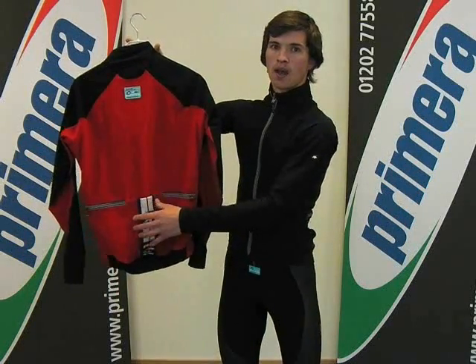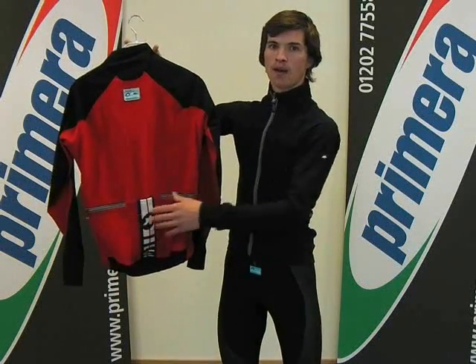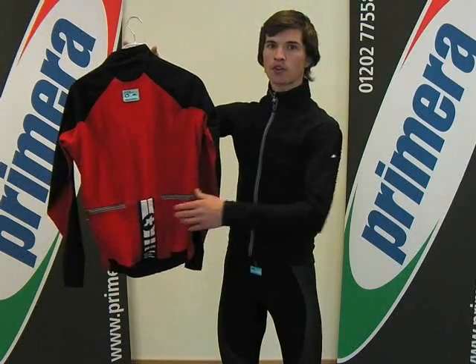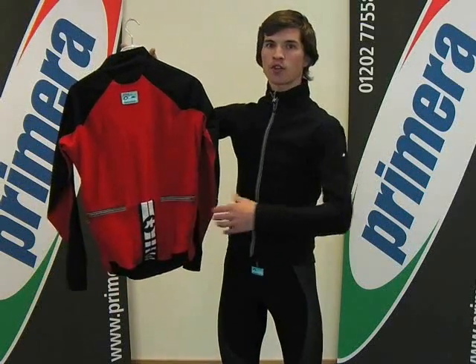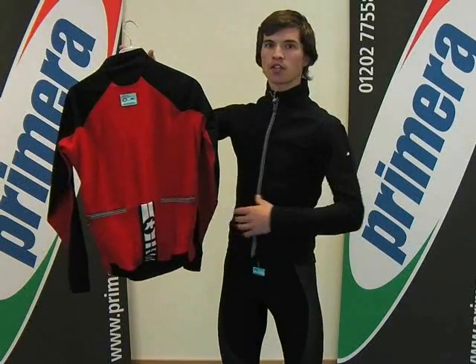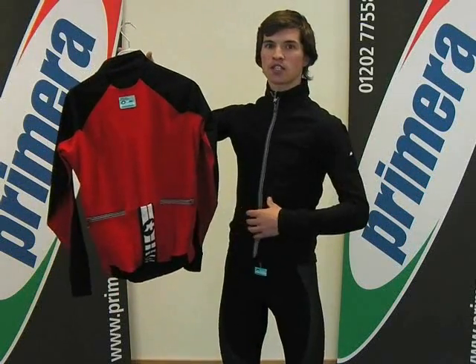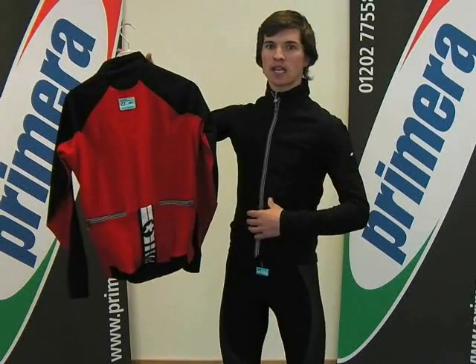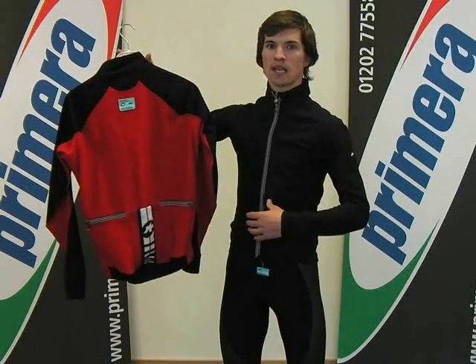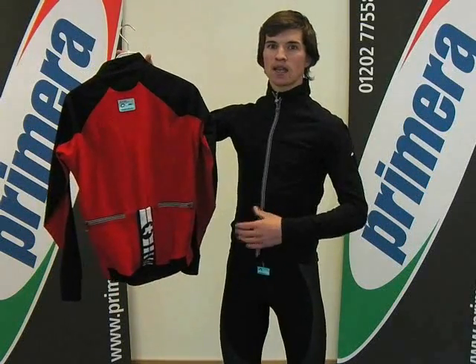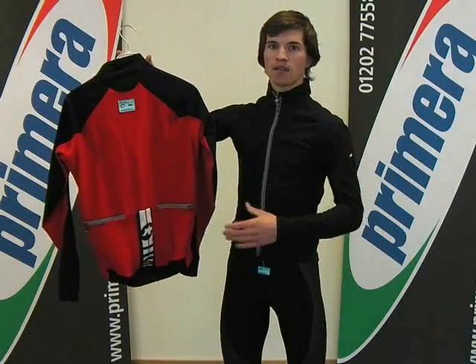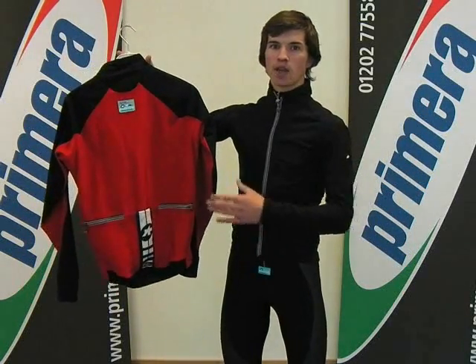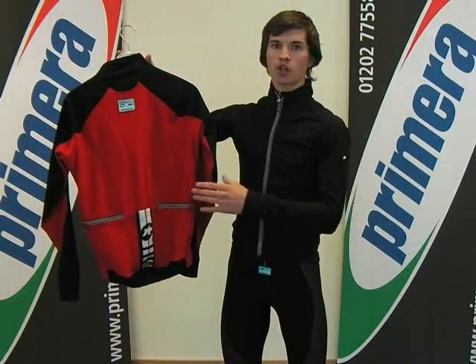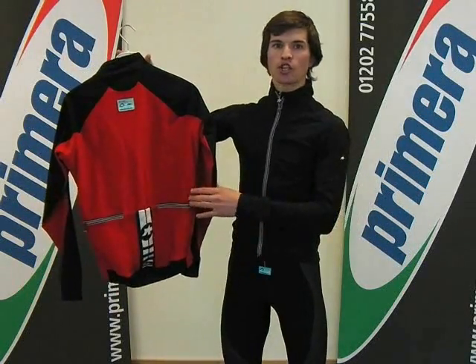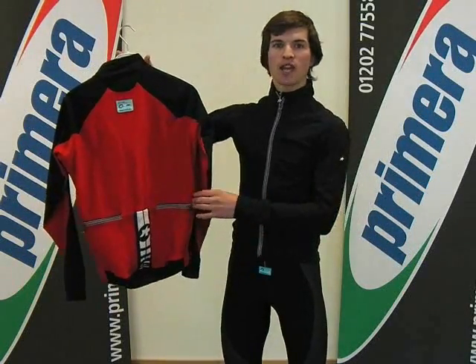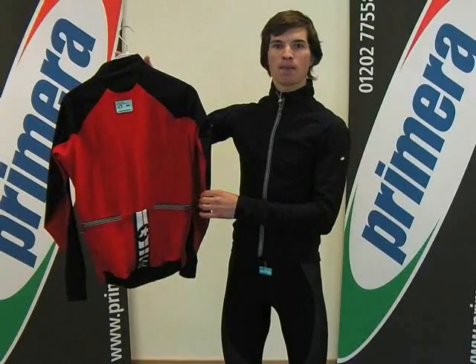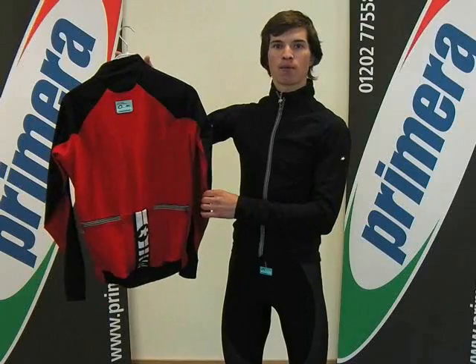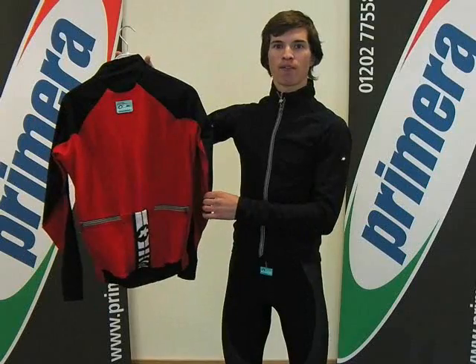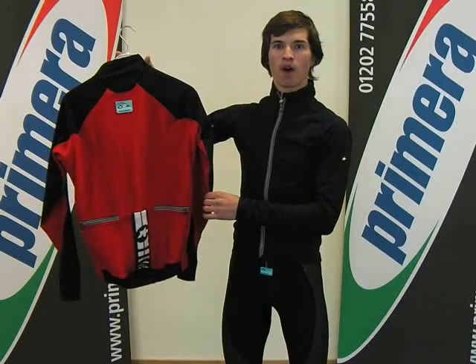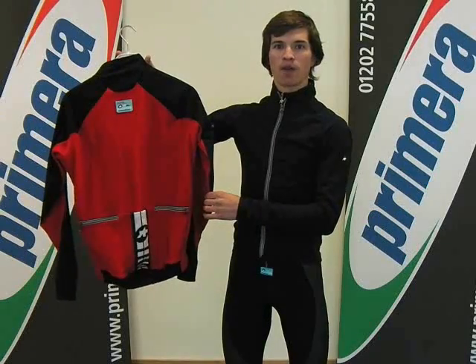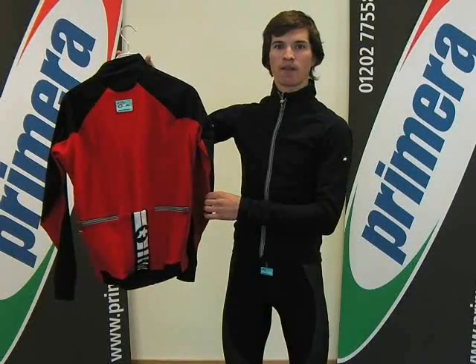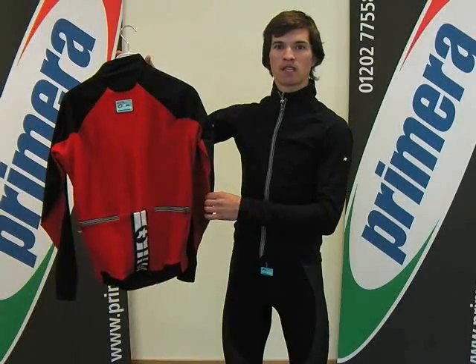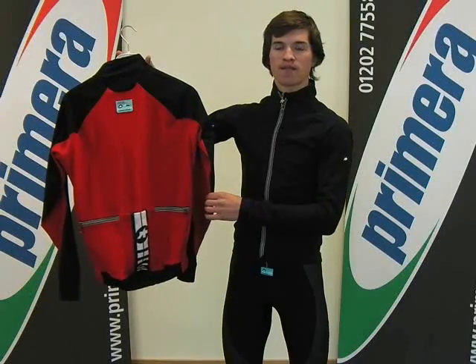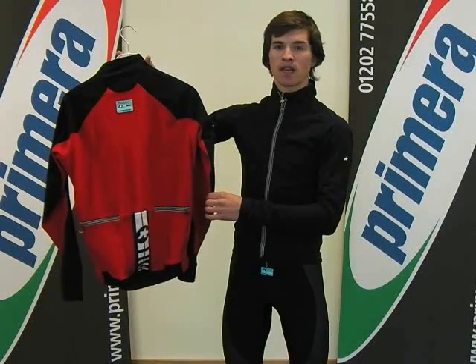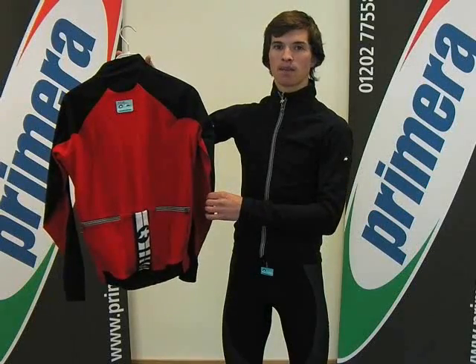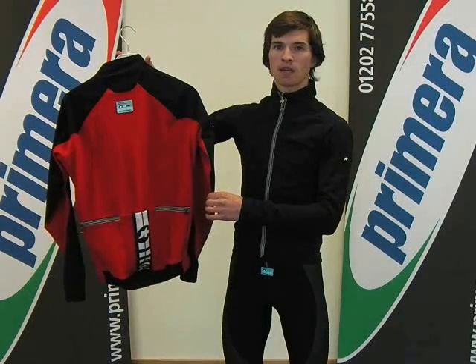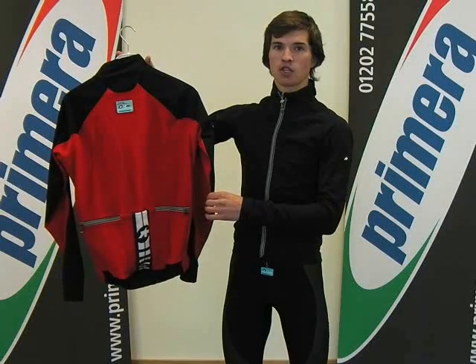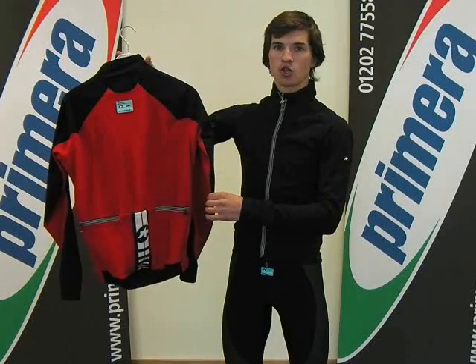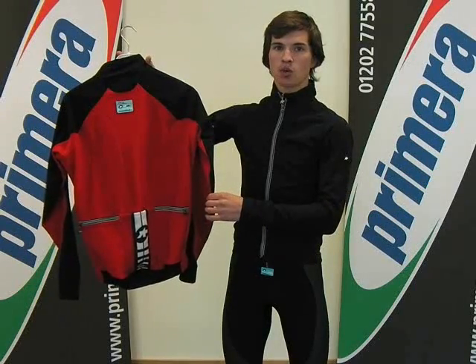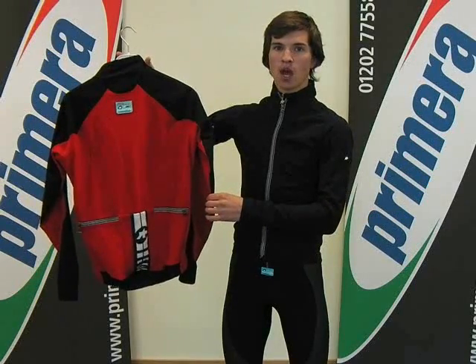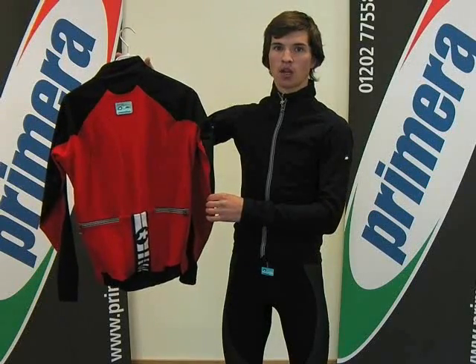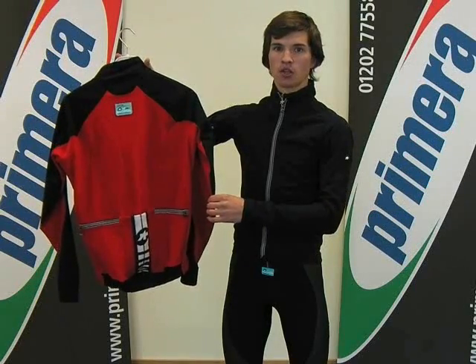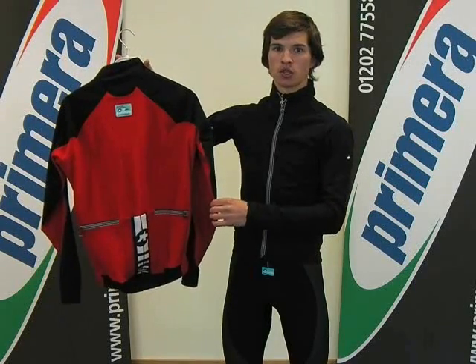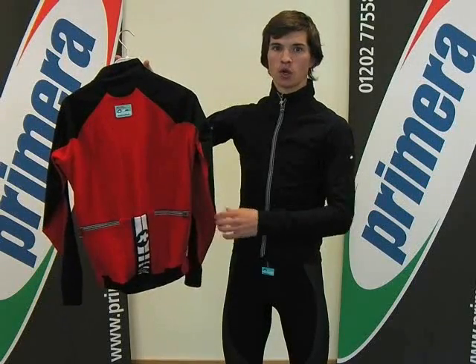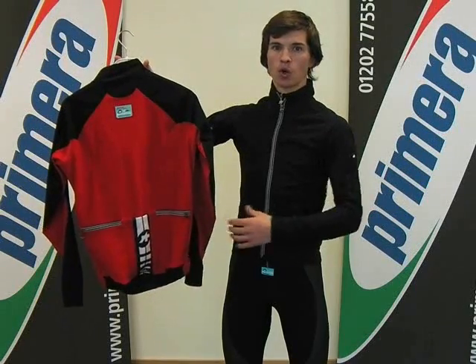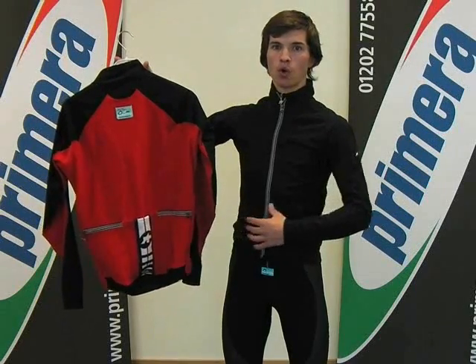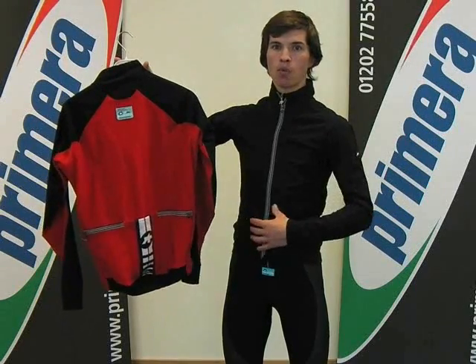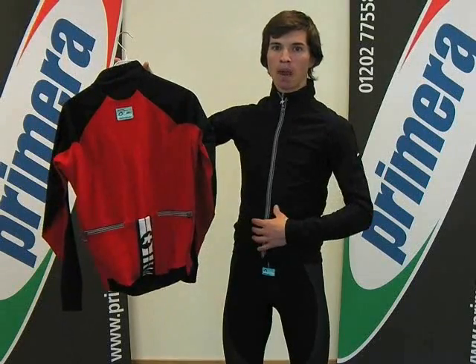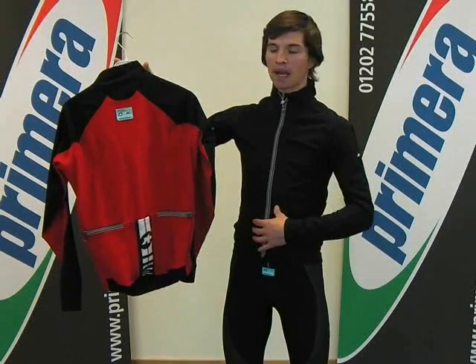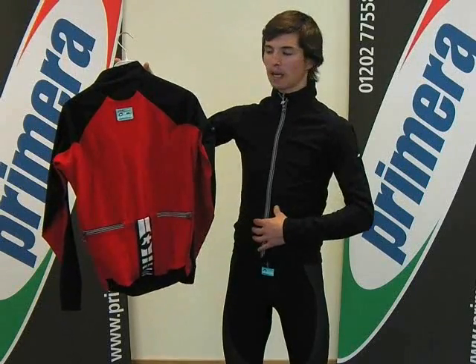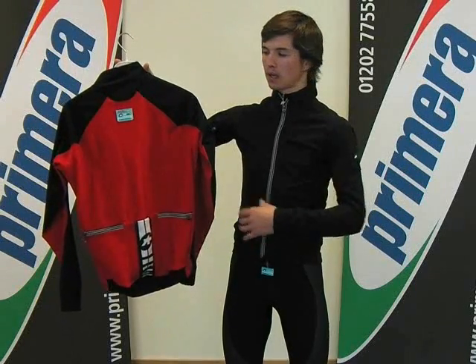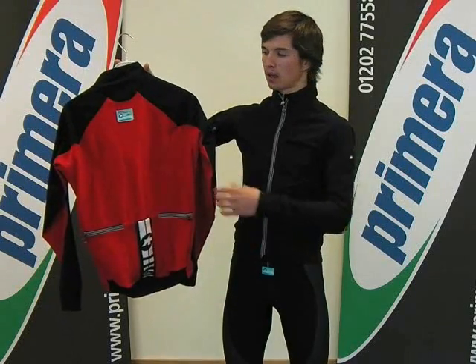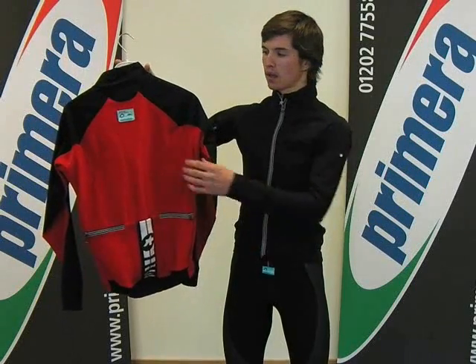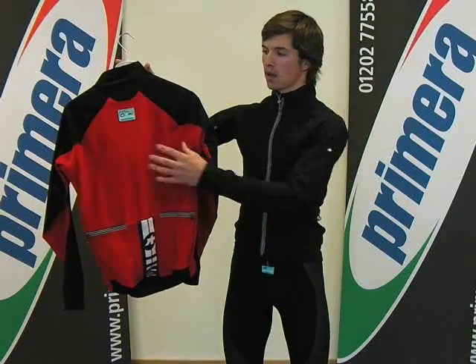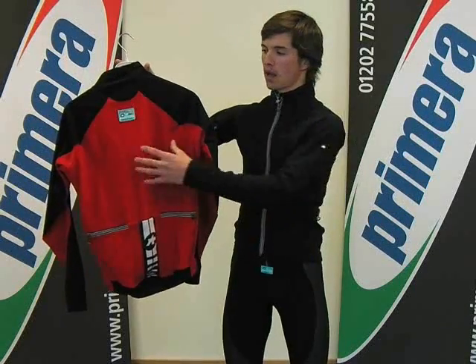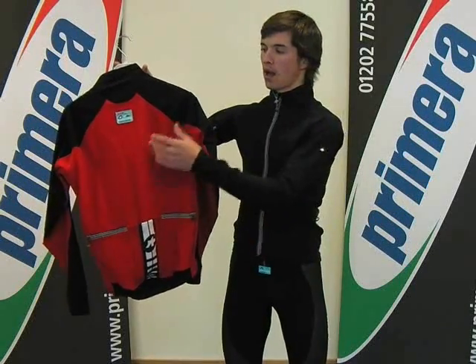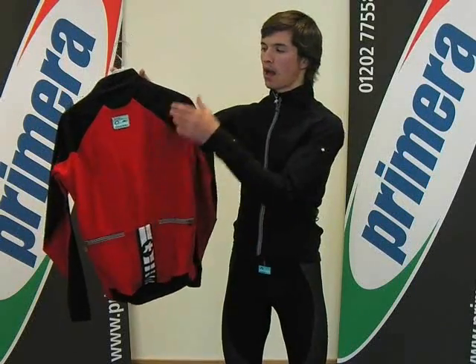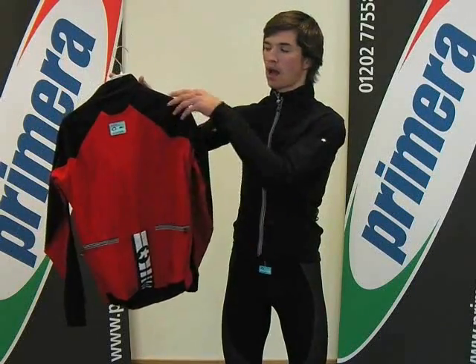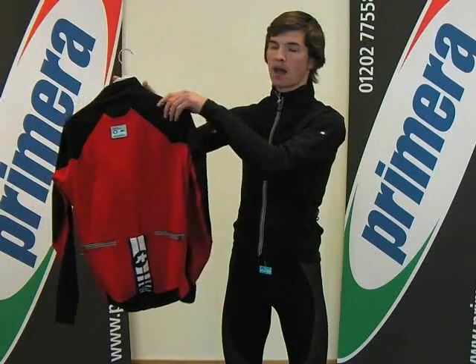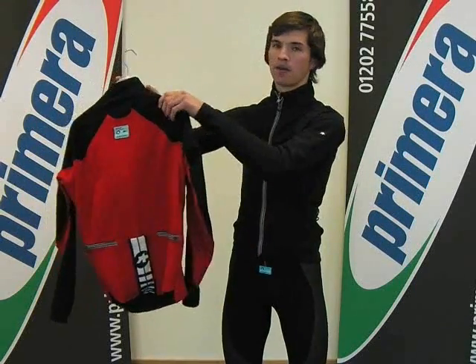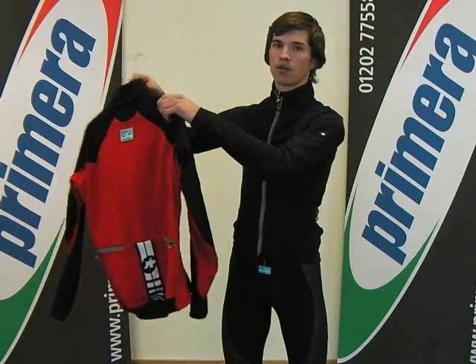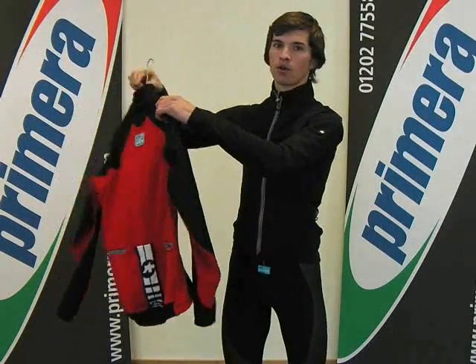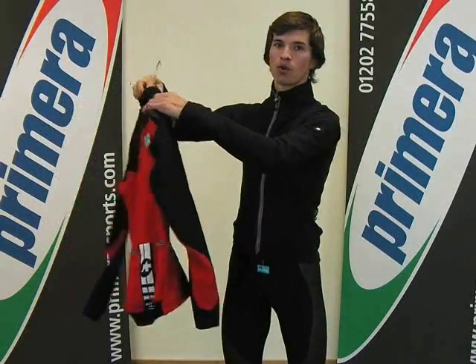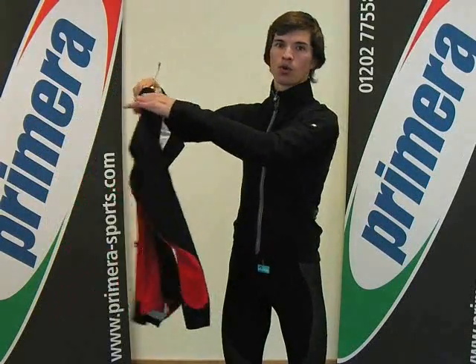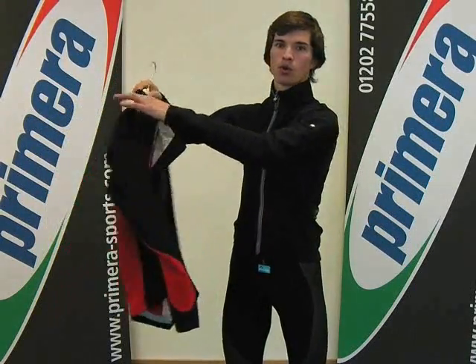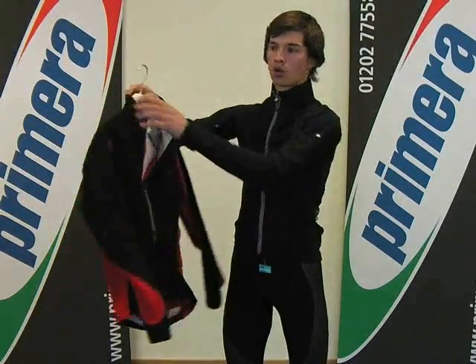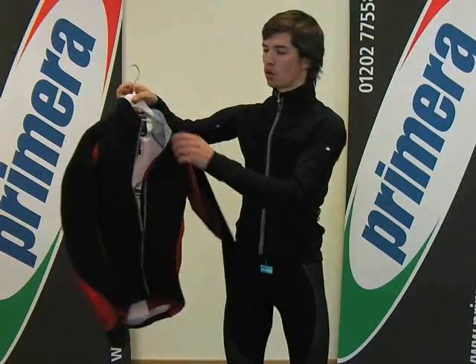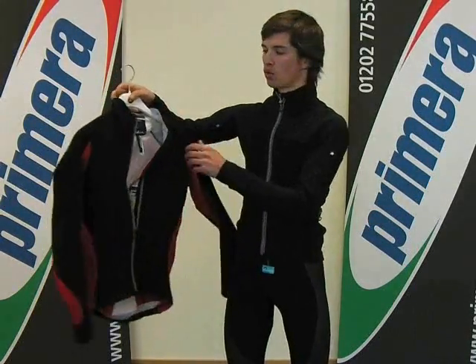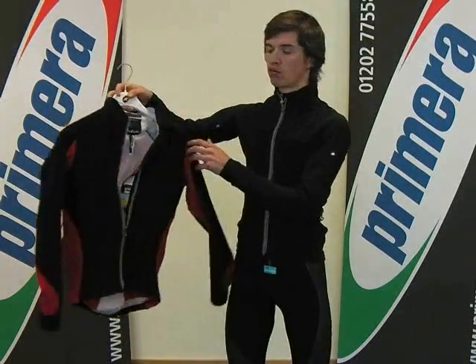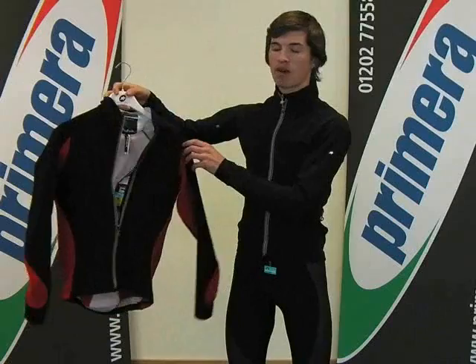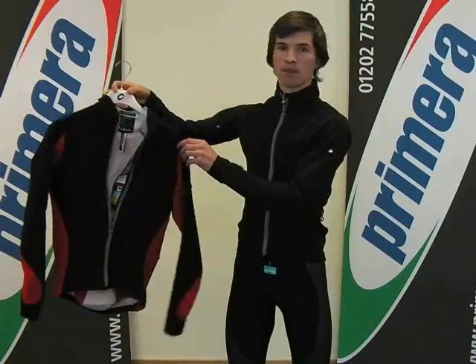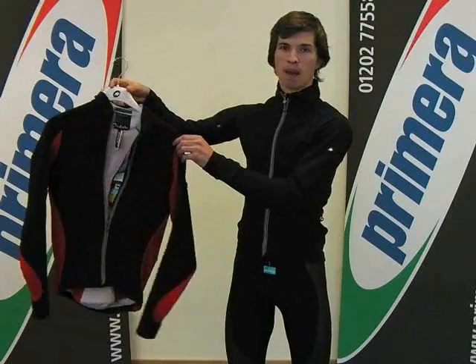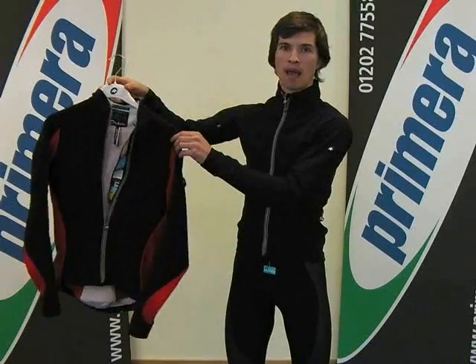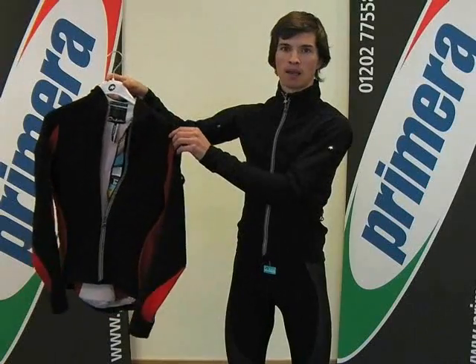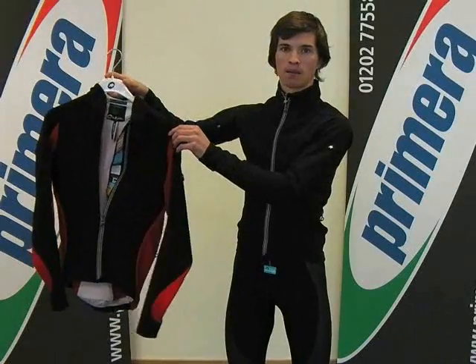As you can see, the iJ Haboo 5 is available in two colours: all black, and red and black.